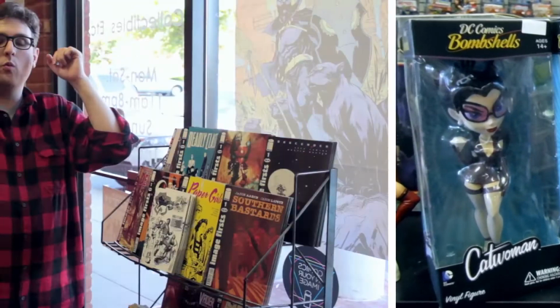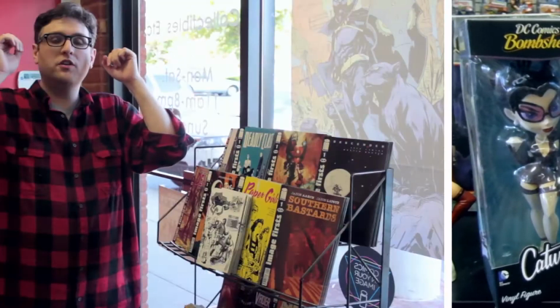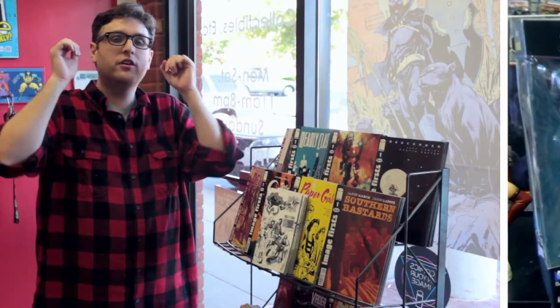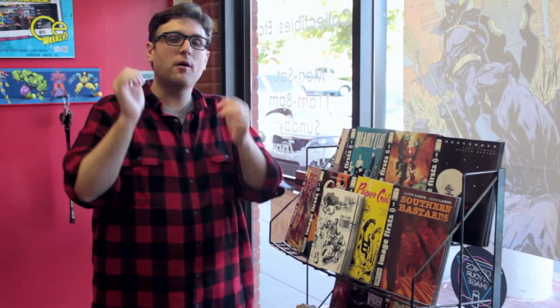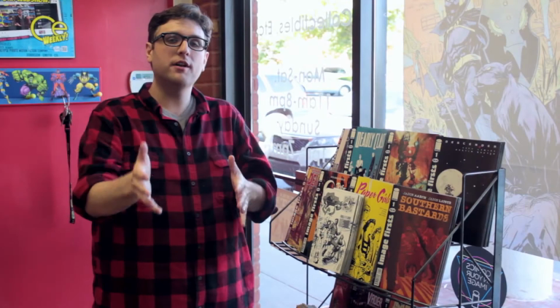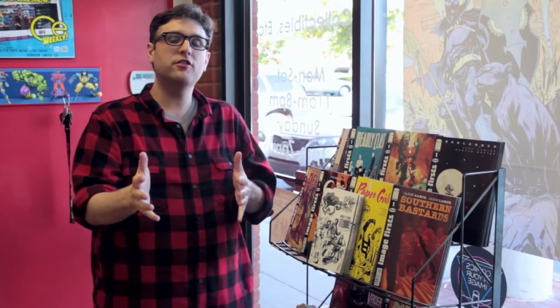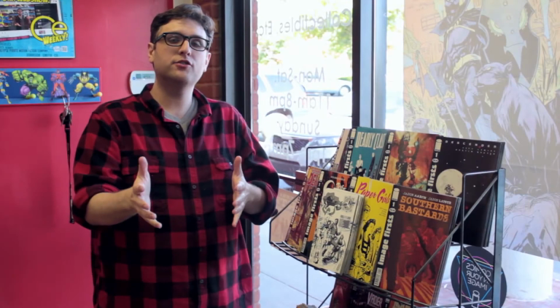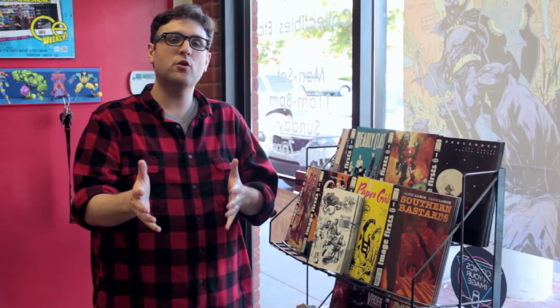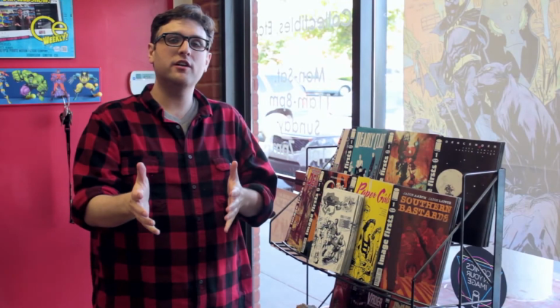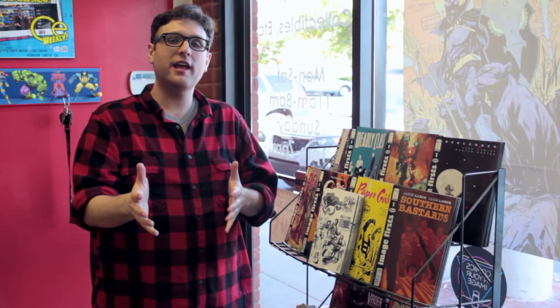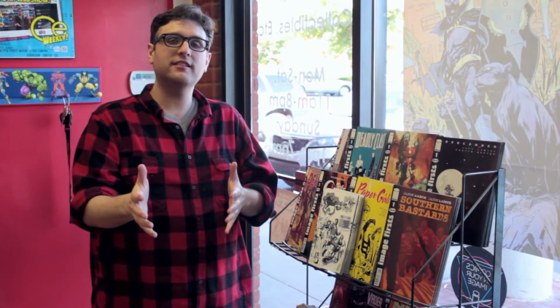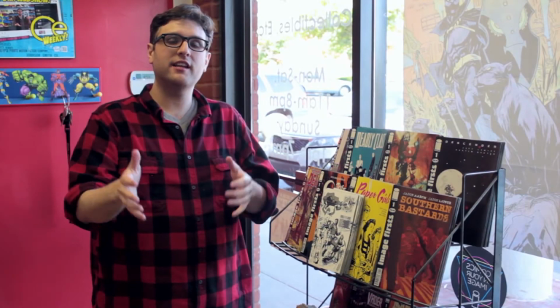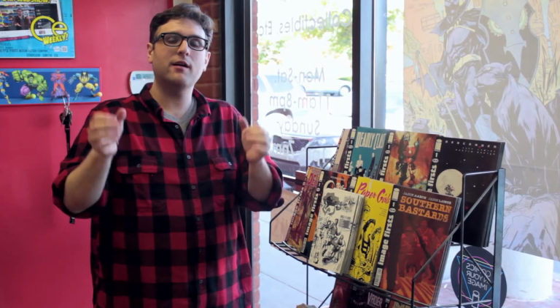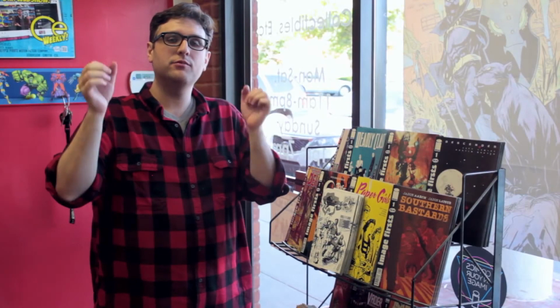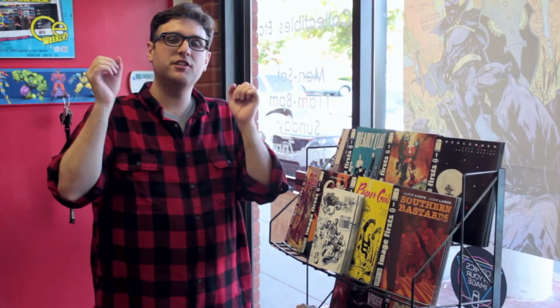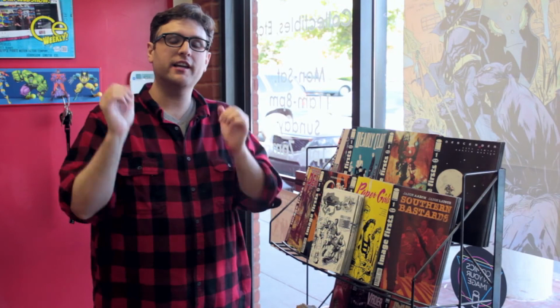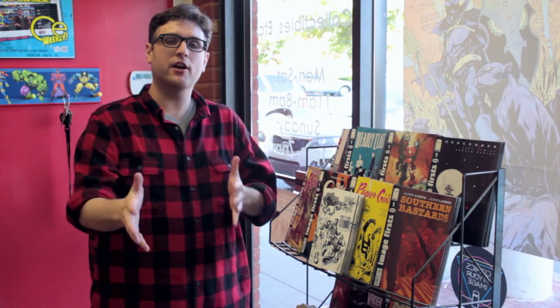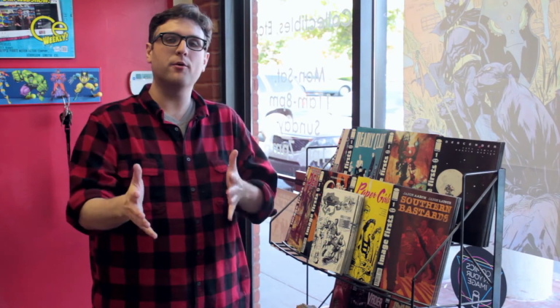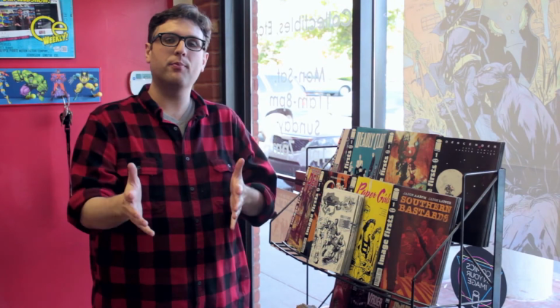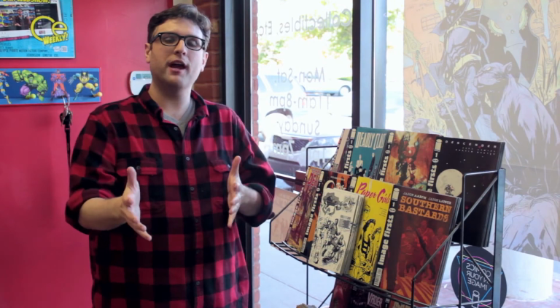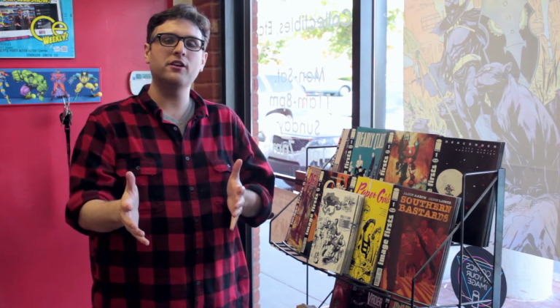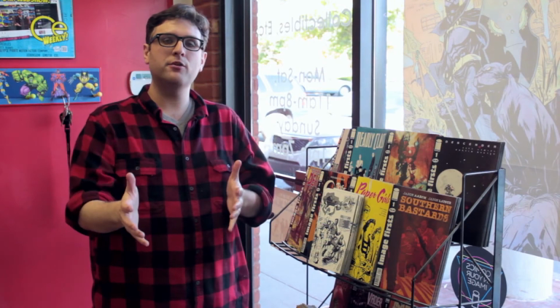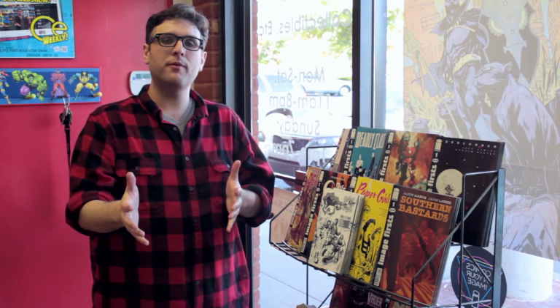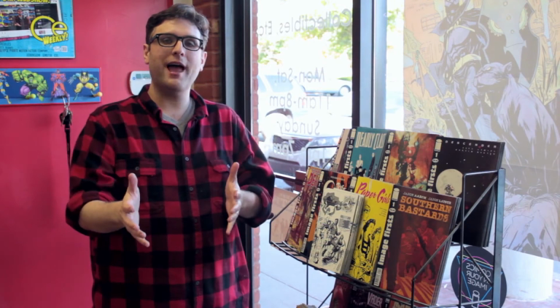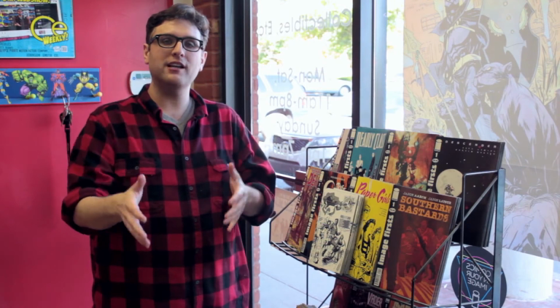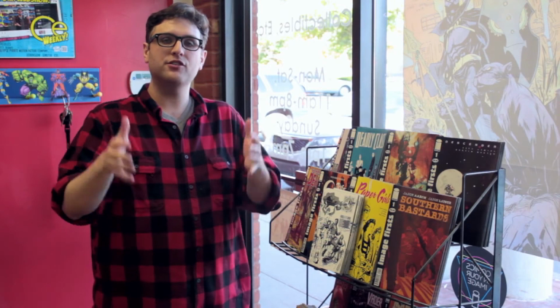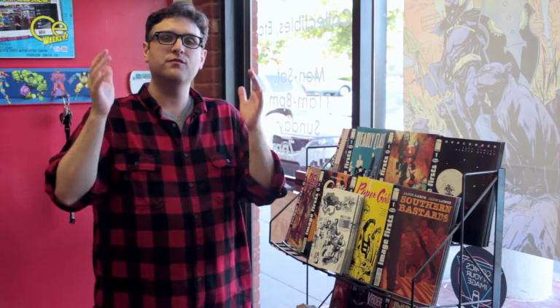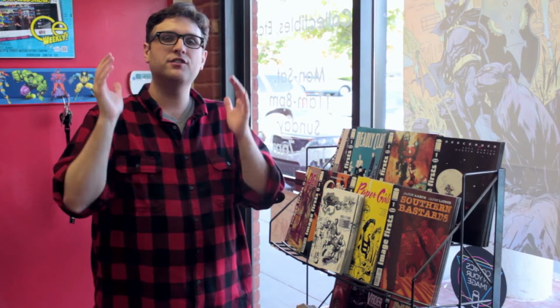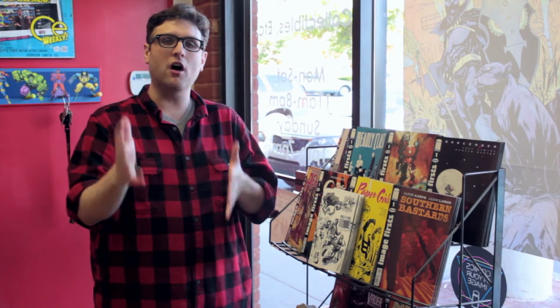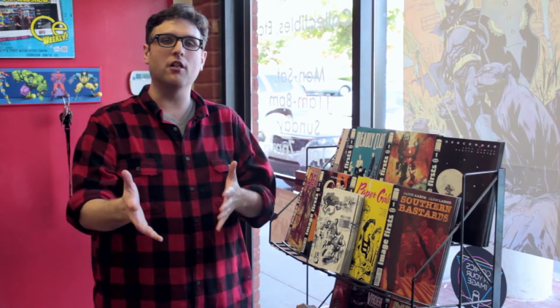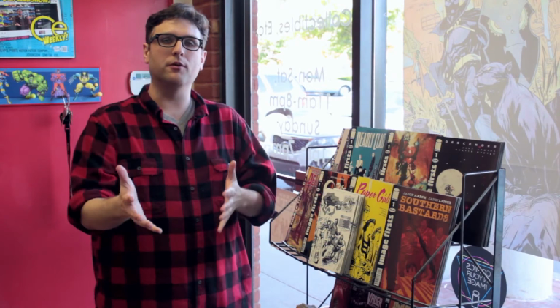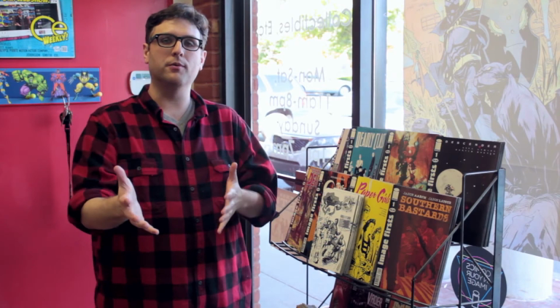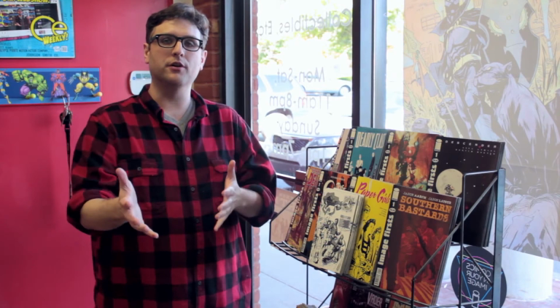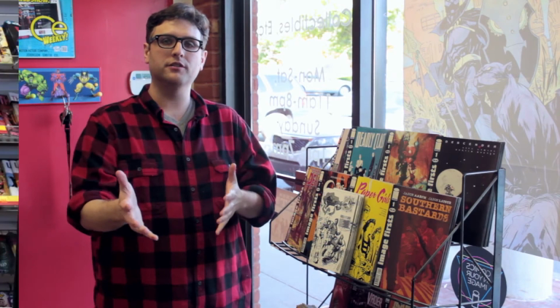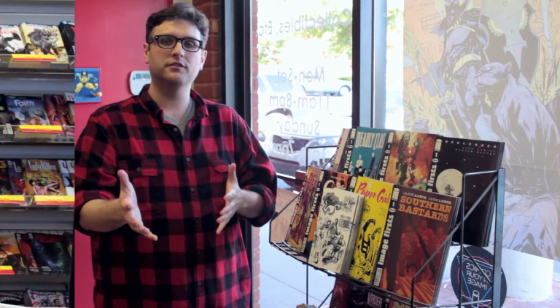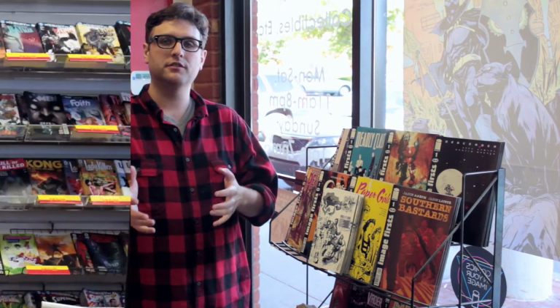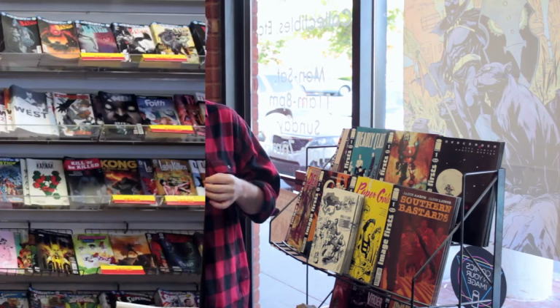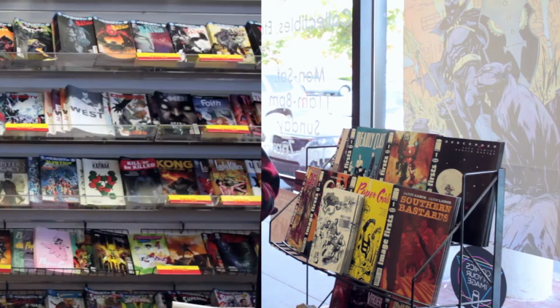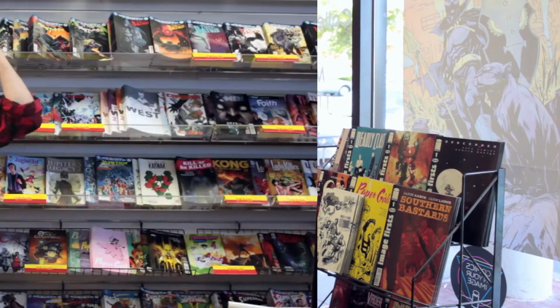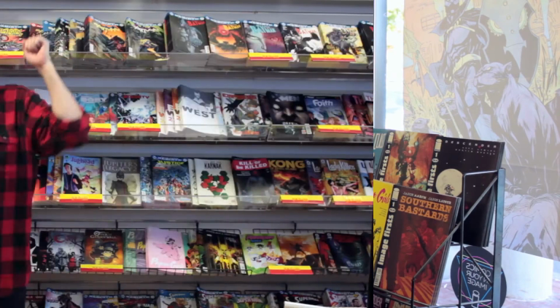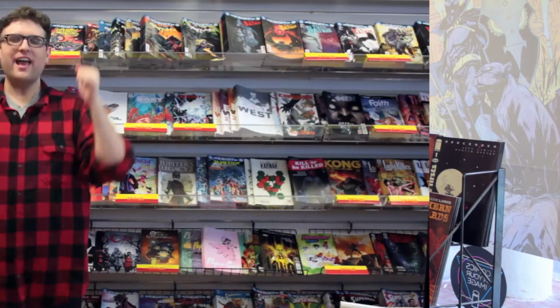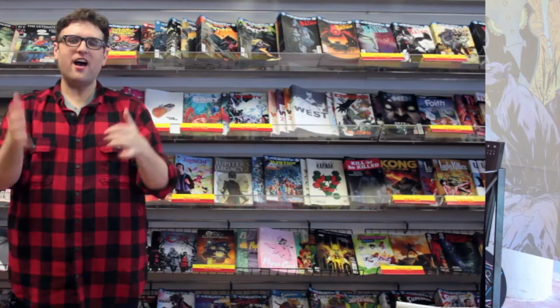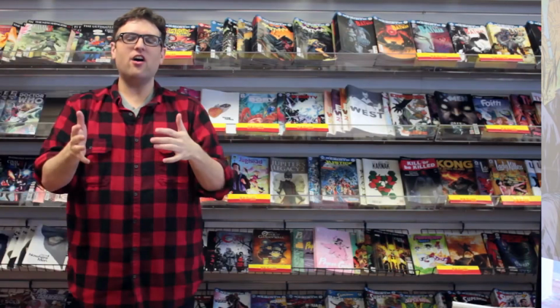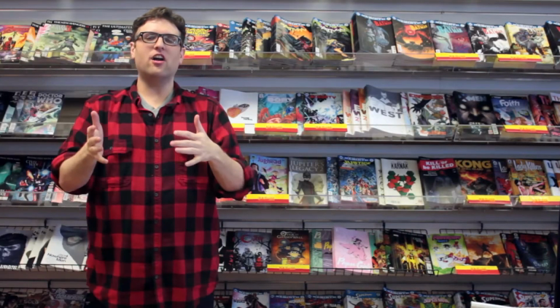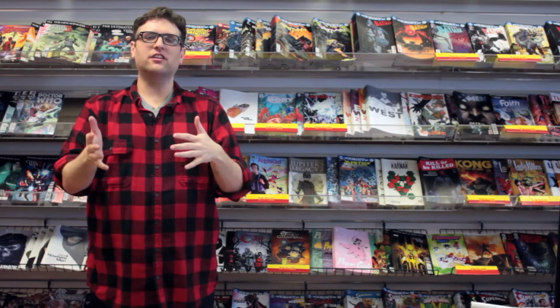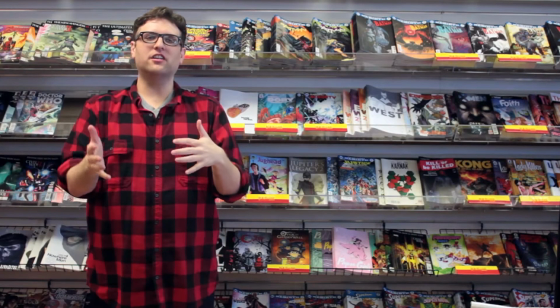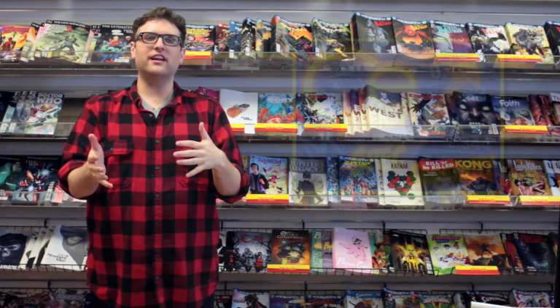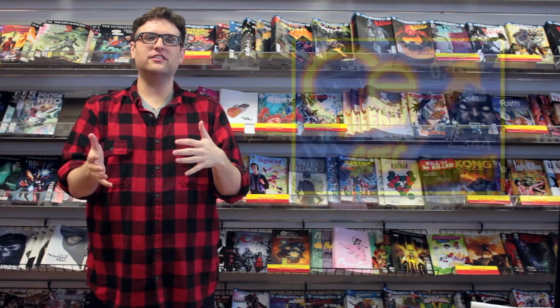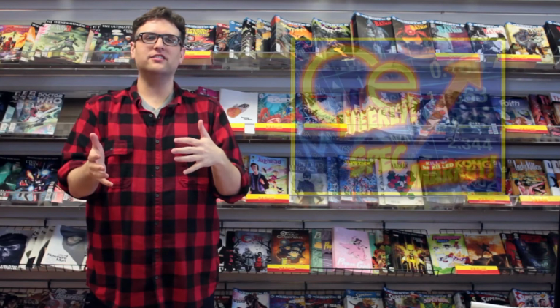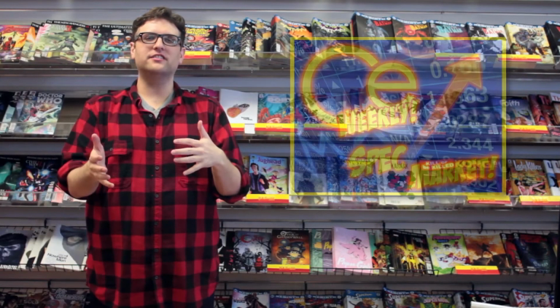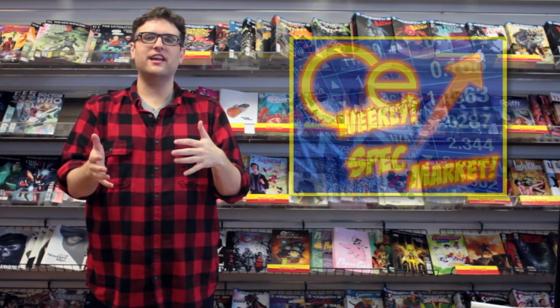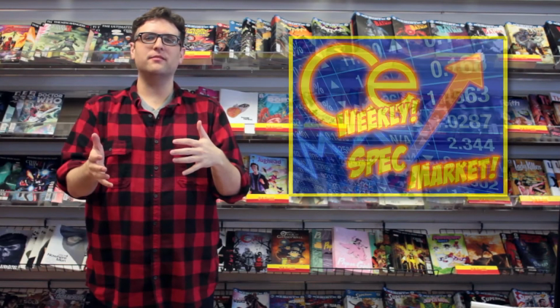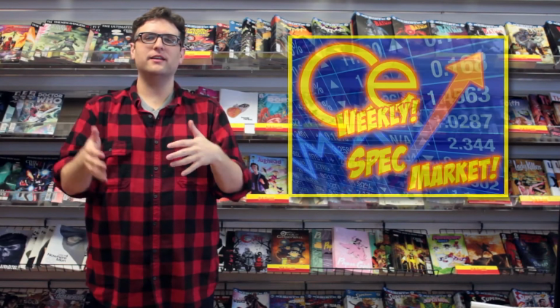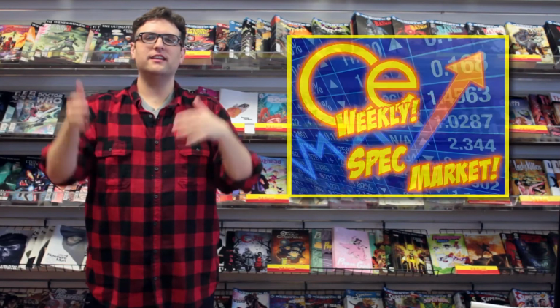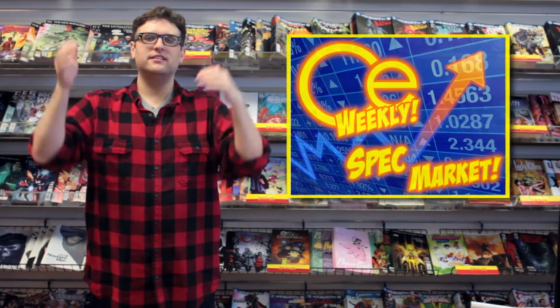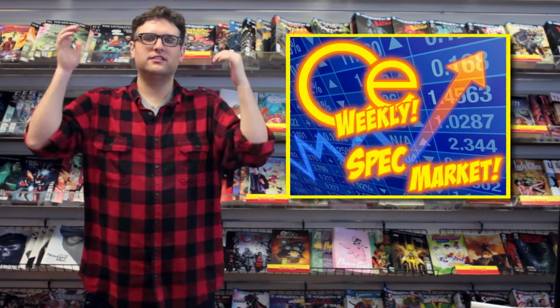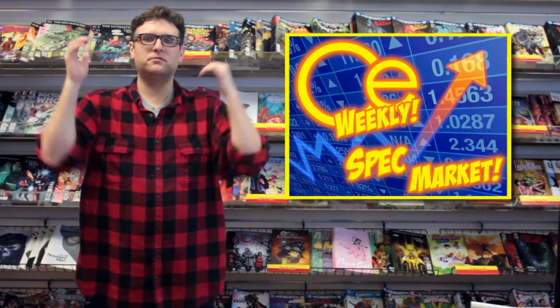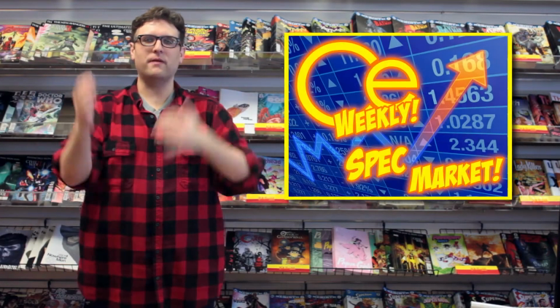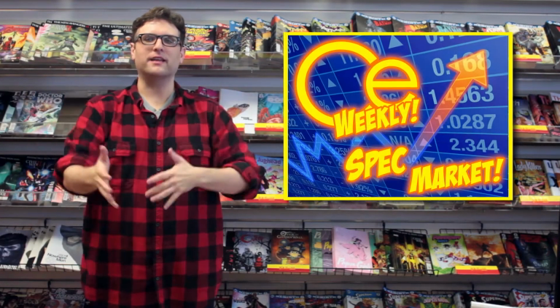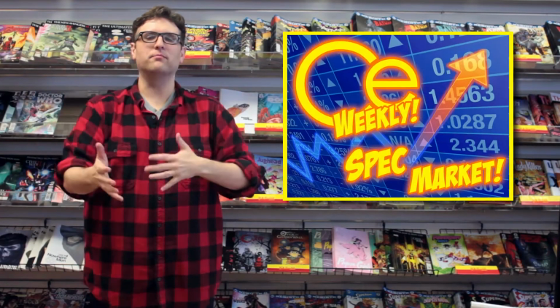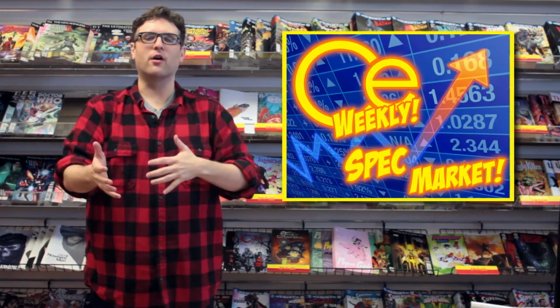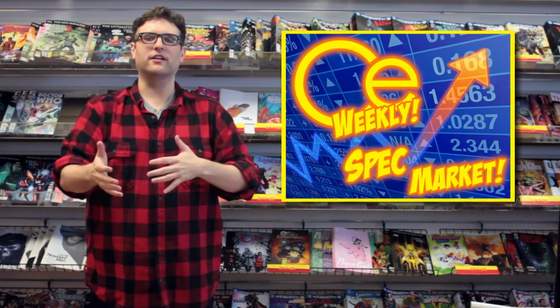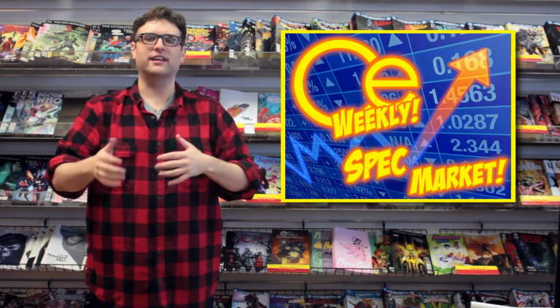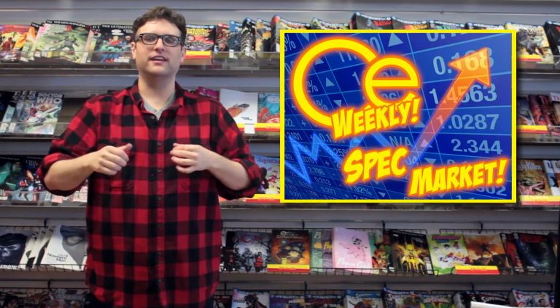When you come into the store next time, check out our brand new batch of dollar books. And now, our collector's segment, Spec Market.